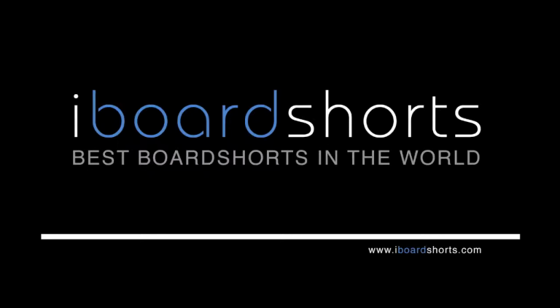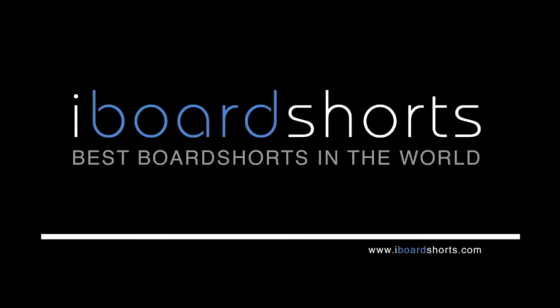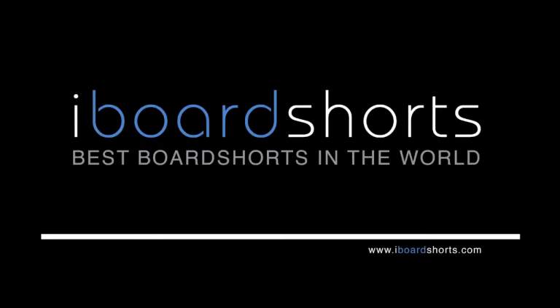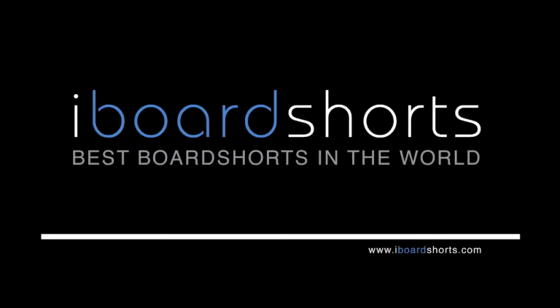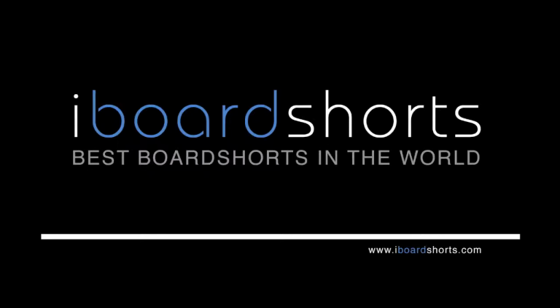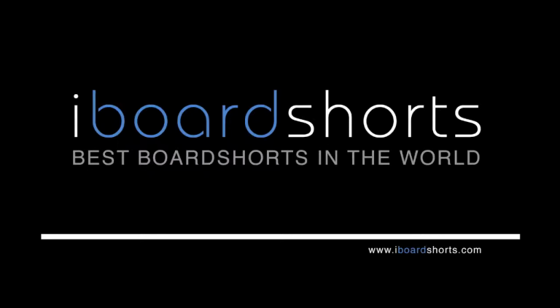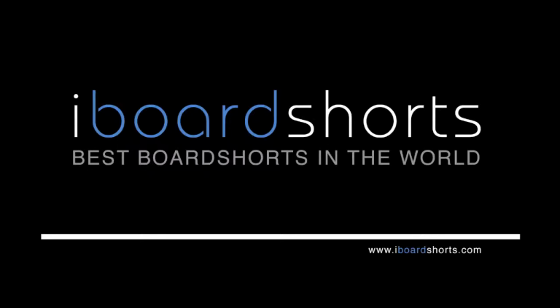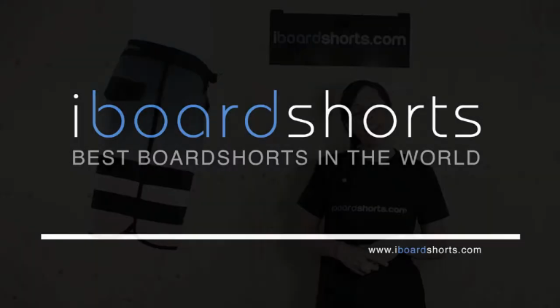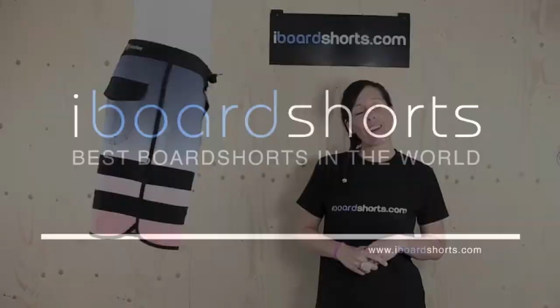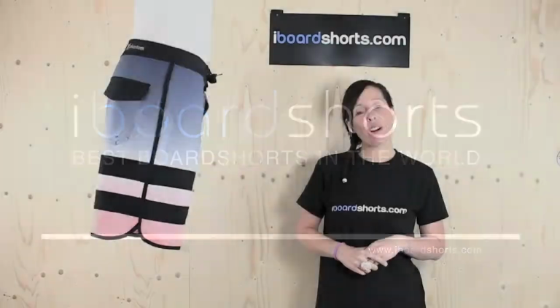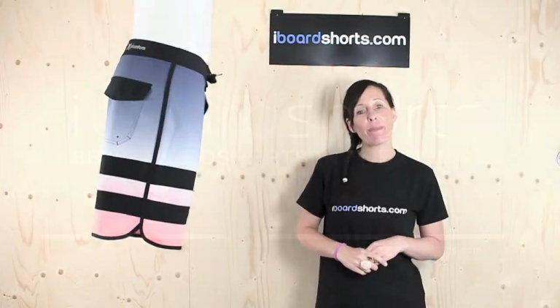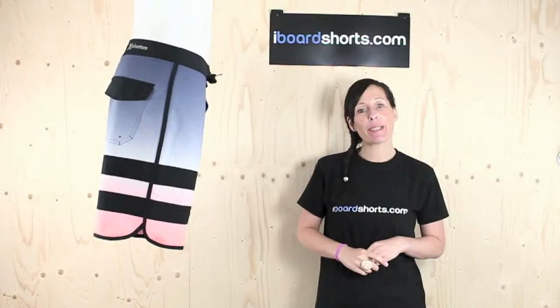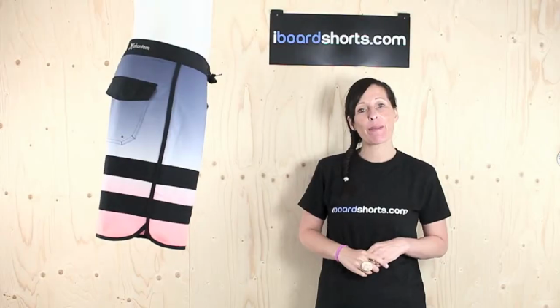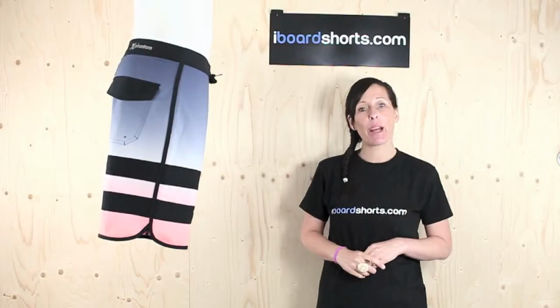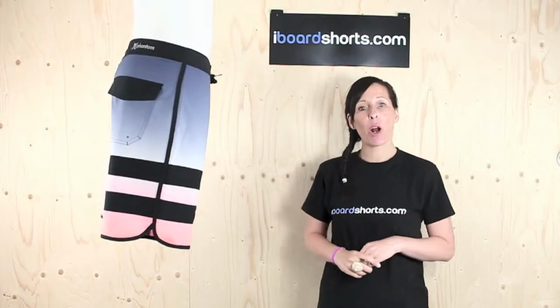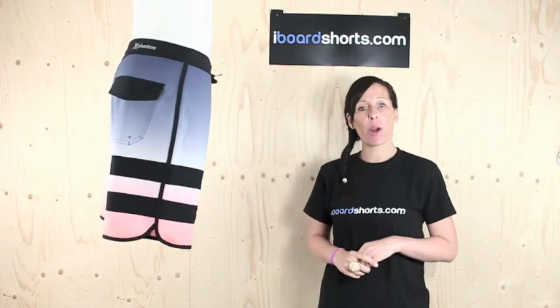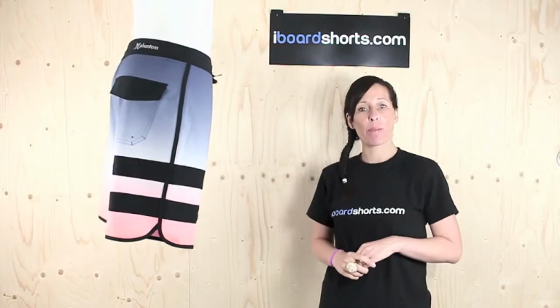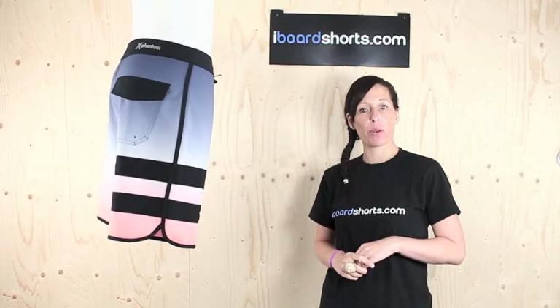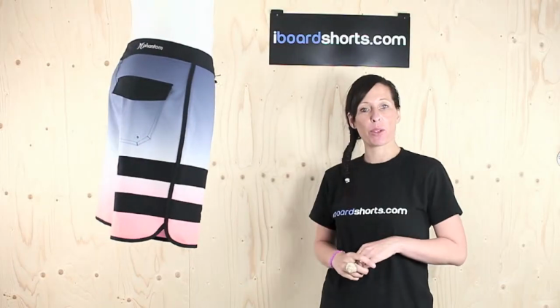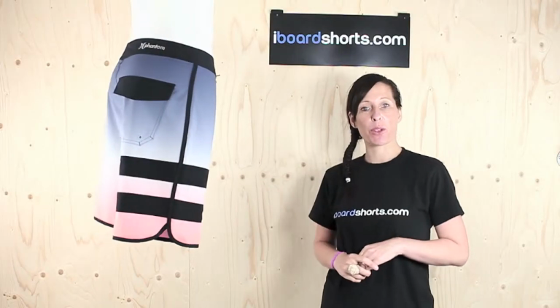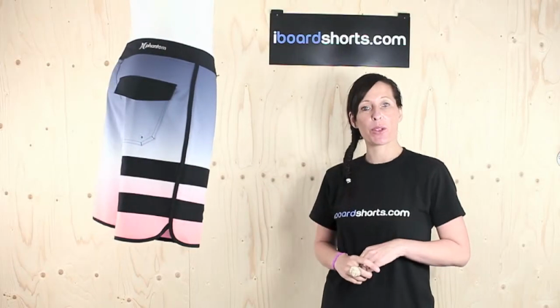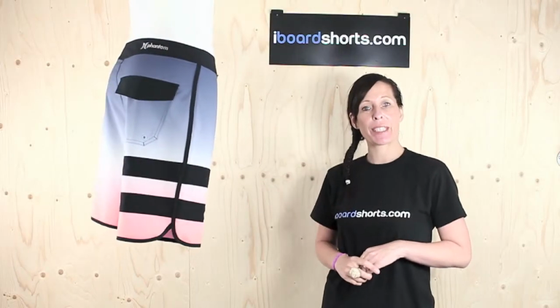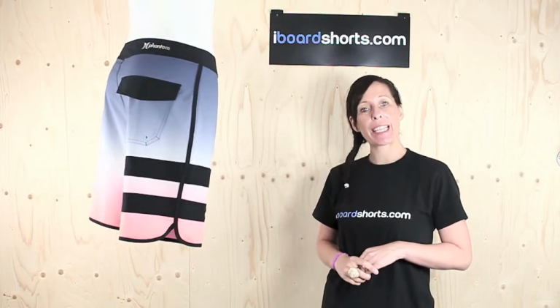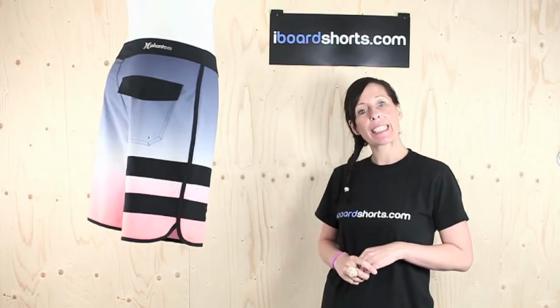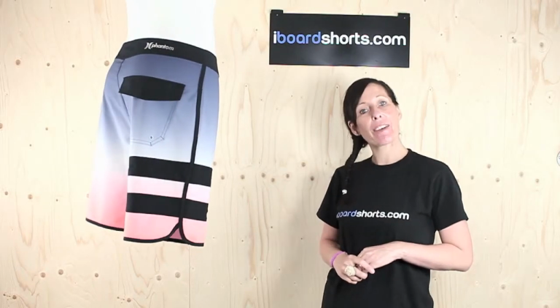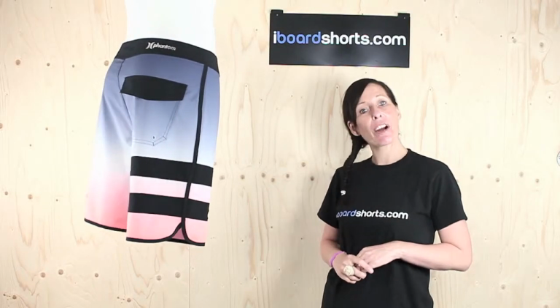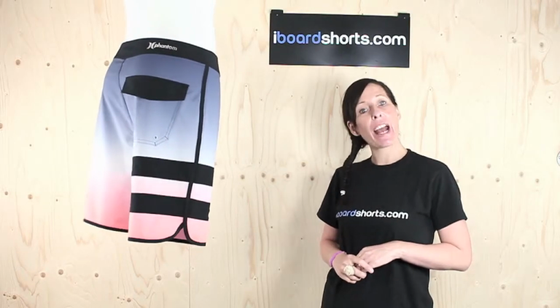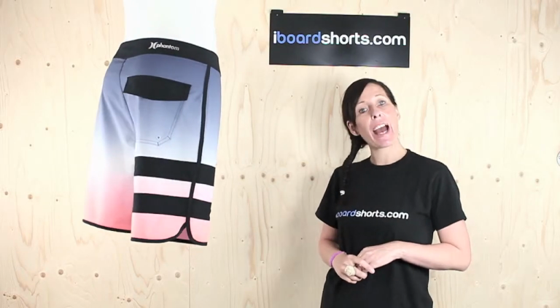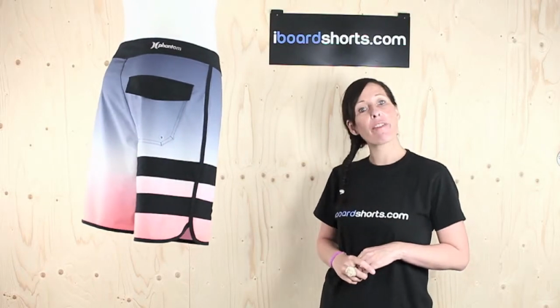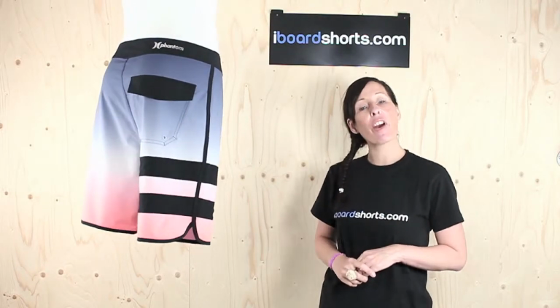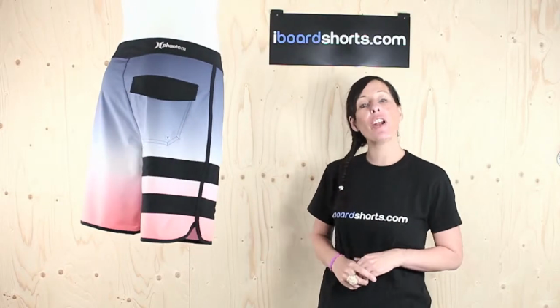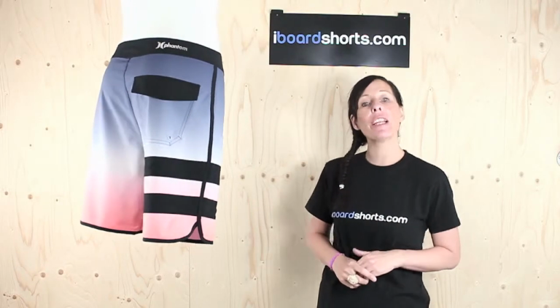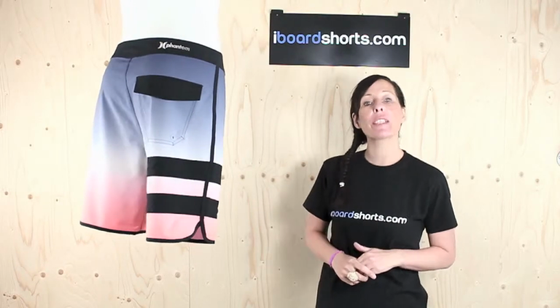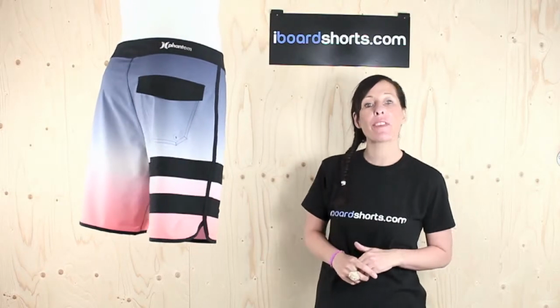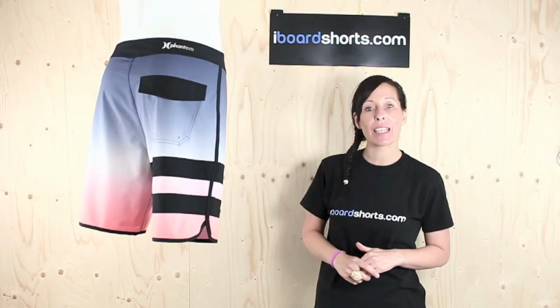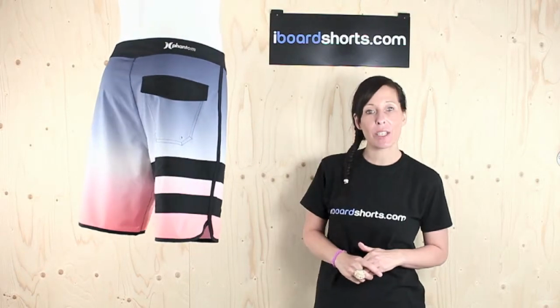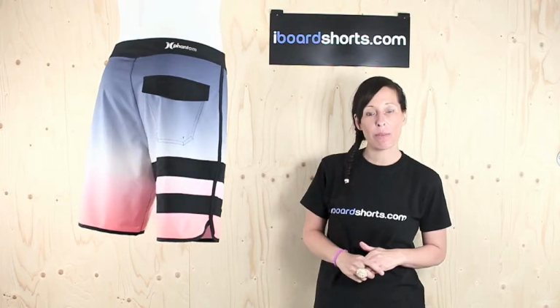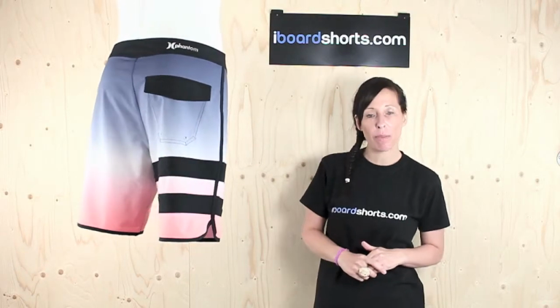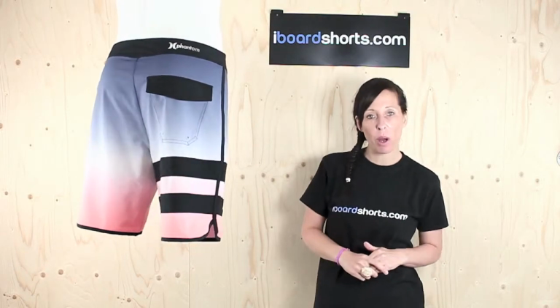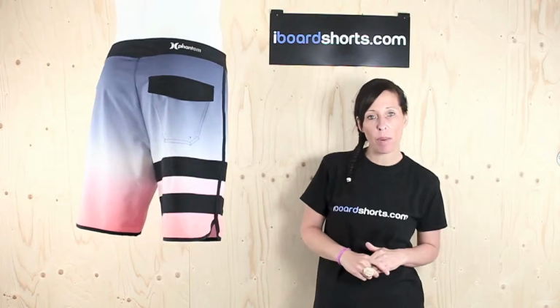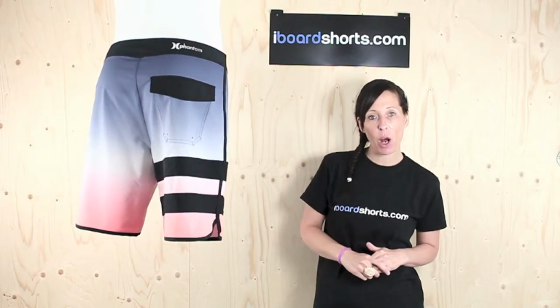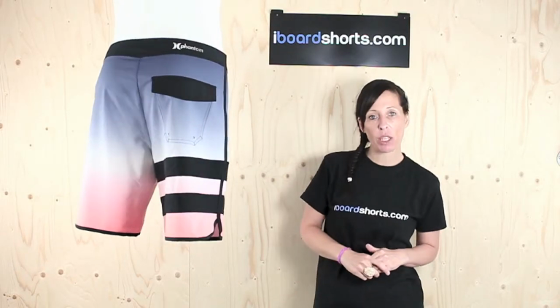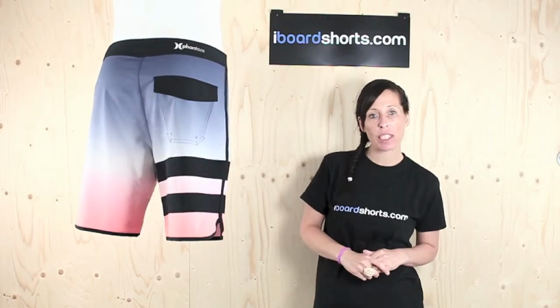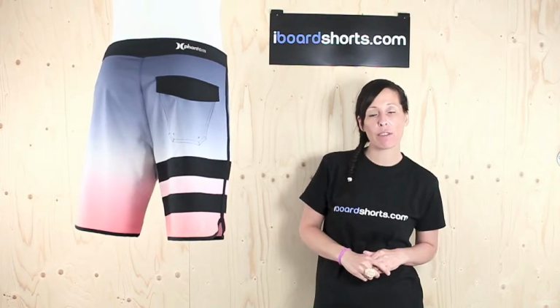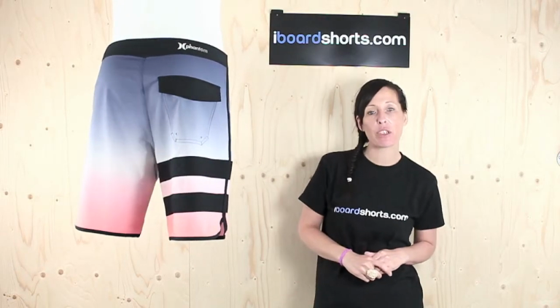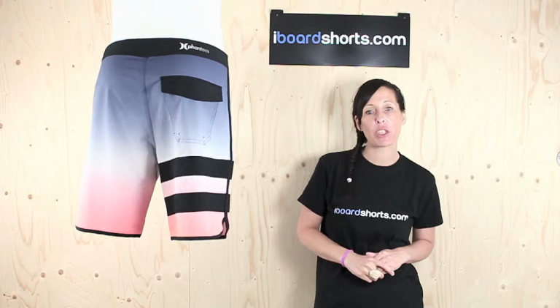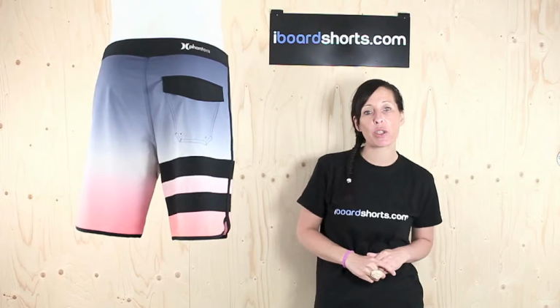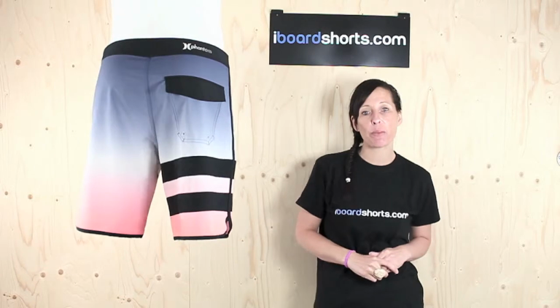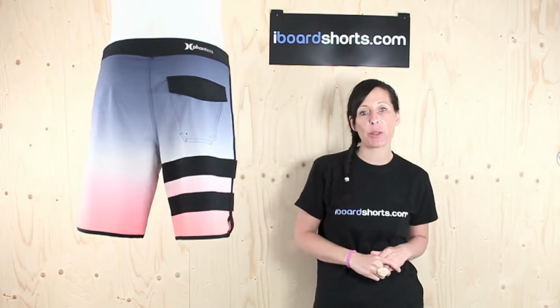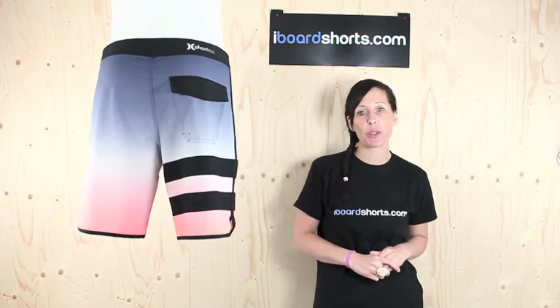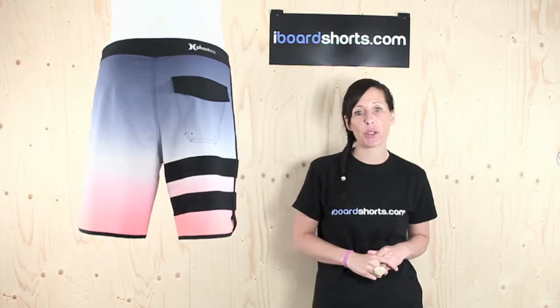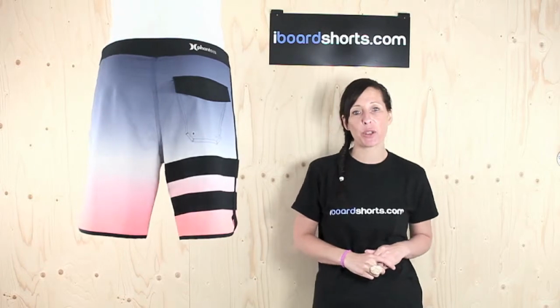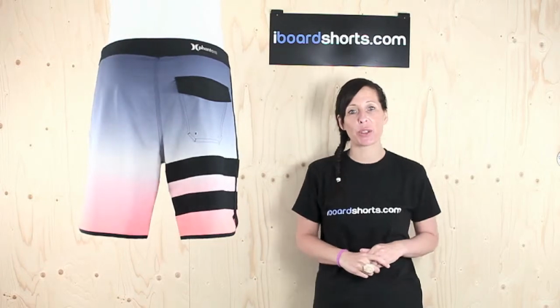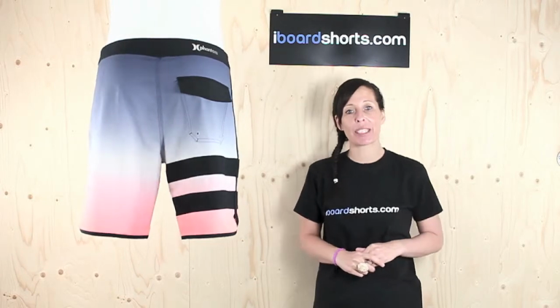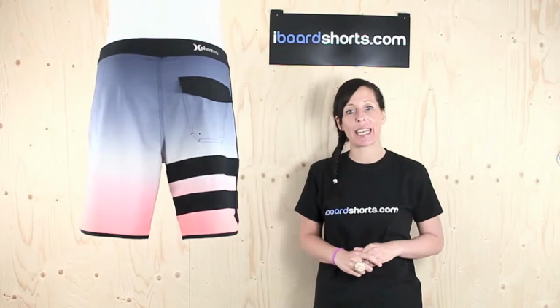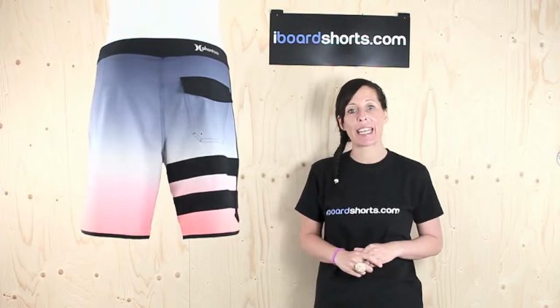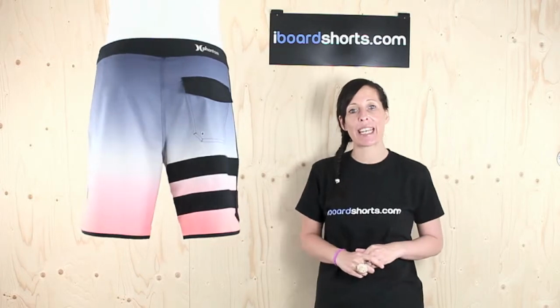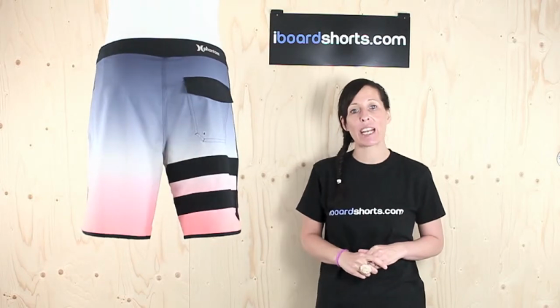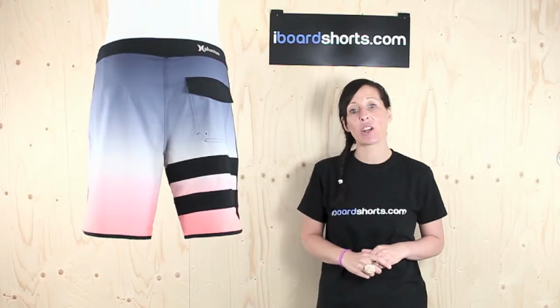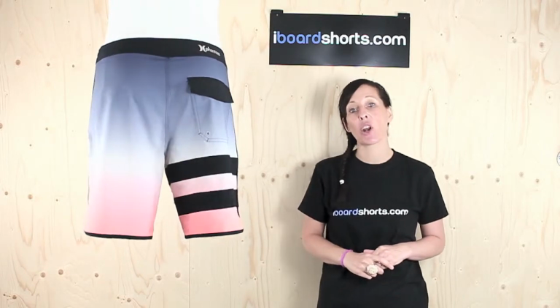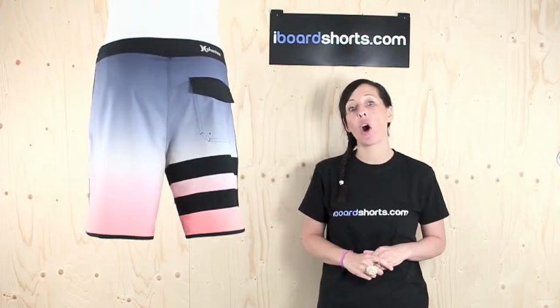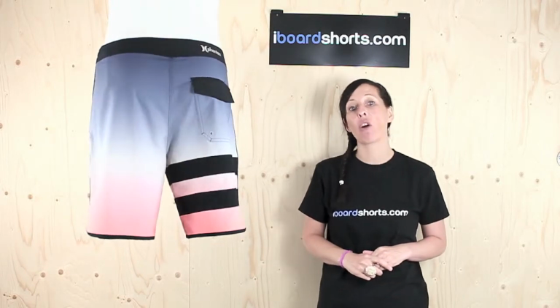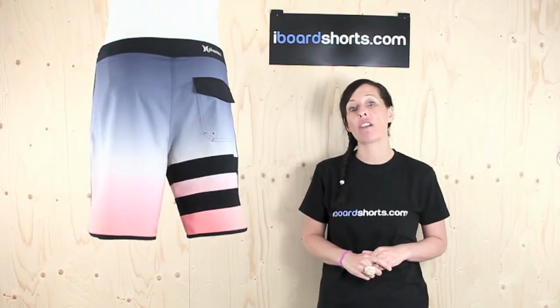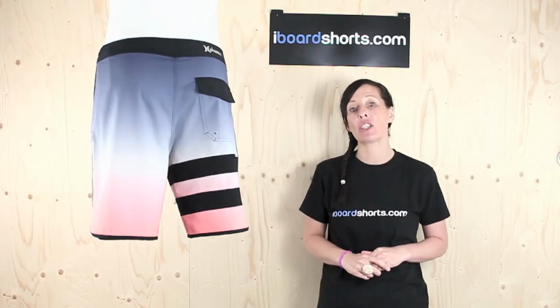Hi there, I'm Tammy at iboardshorts and here I have Hurley's Phantom Block Party Original Board Shorts in Neon Orange.